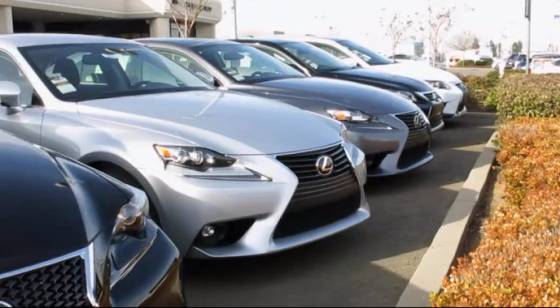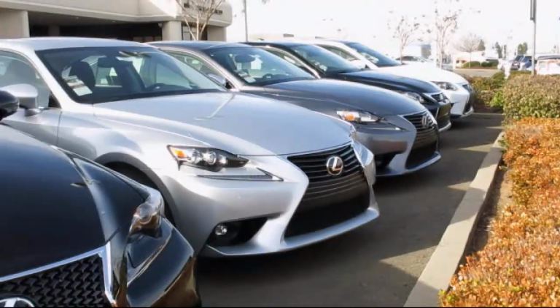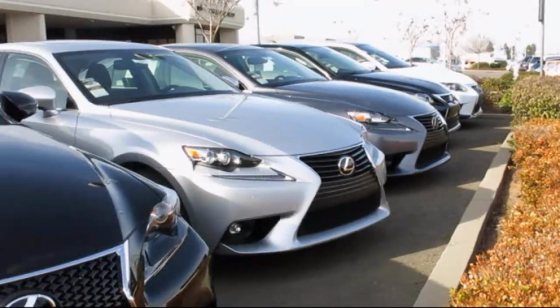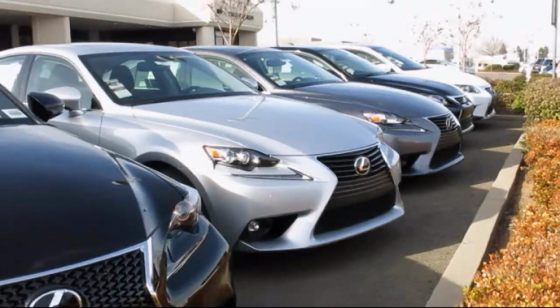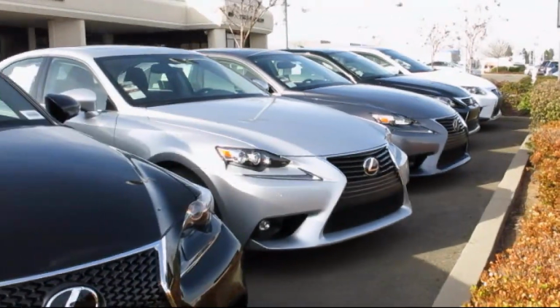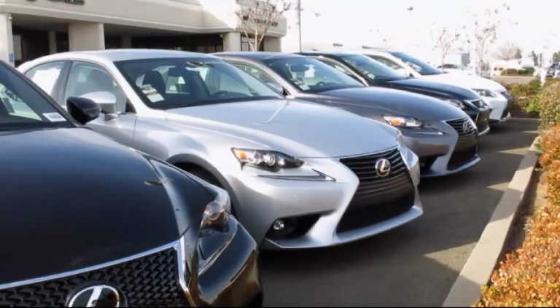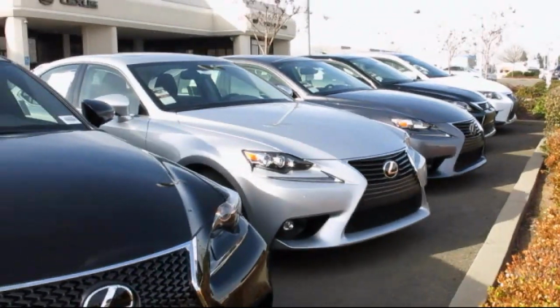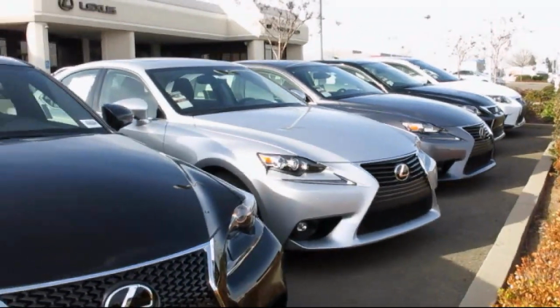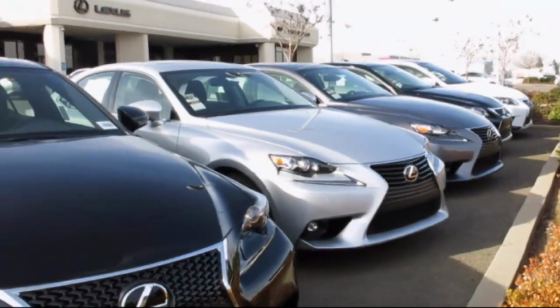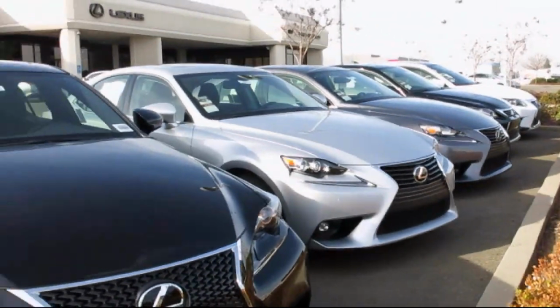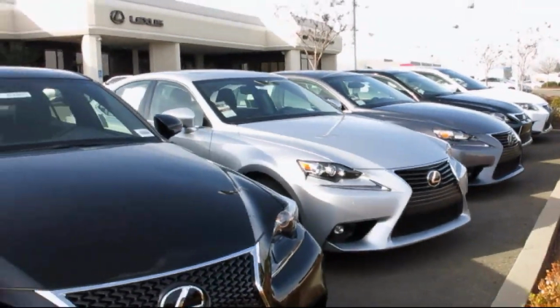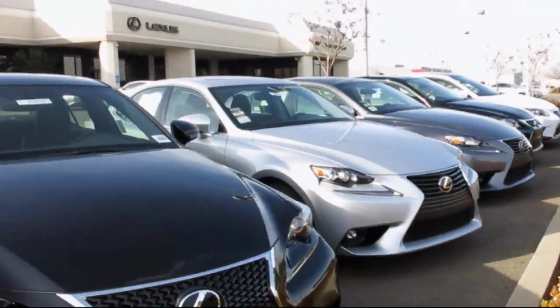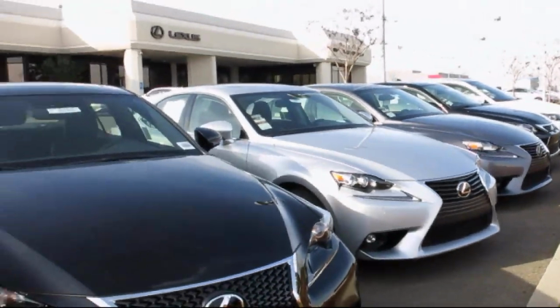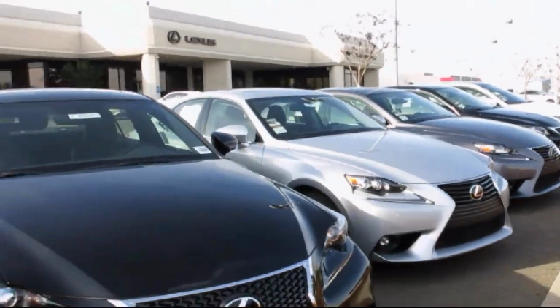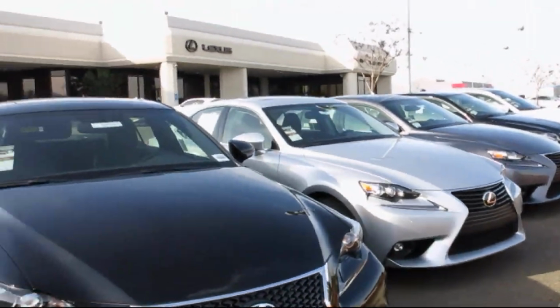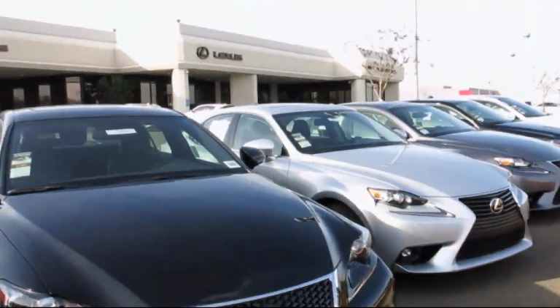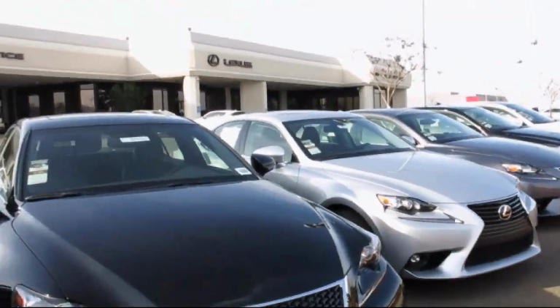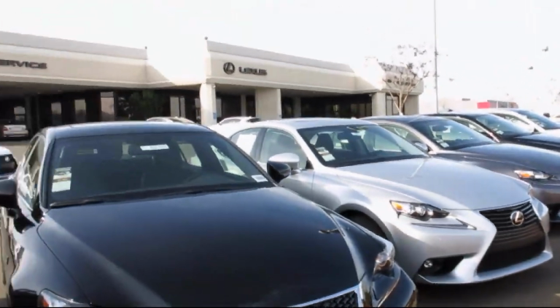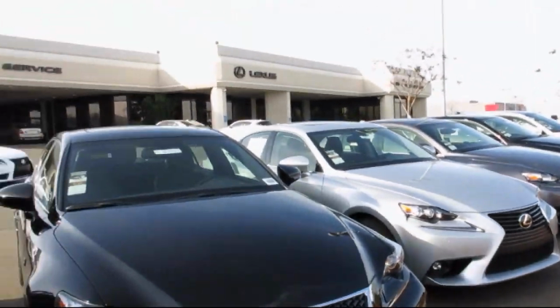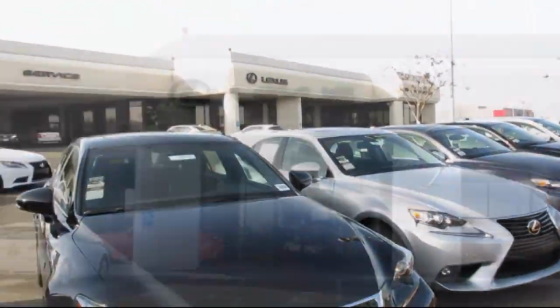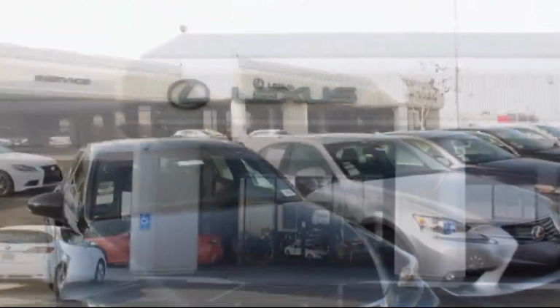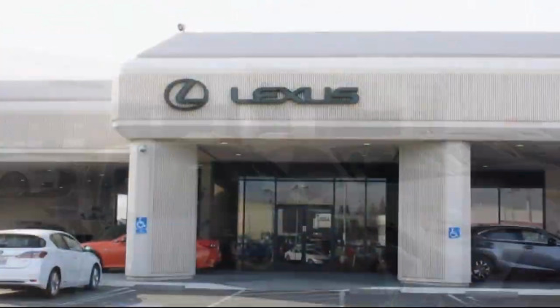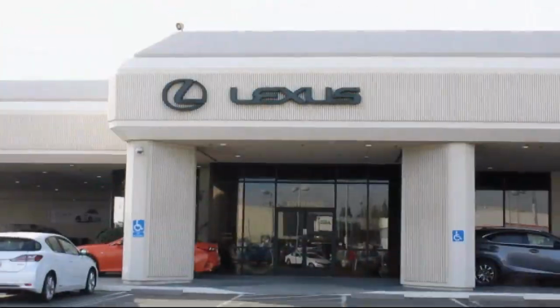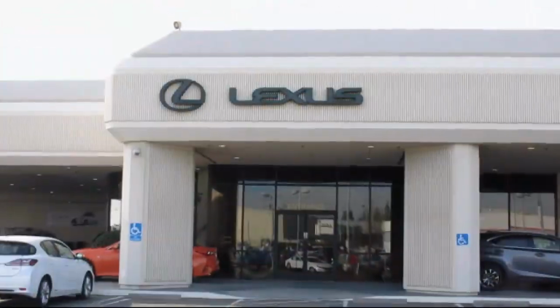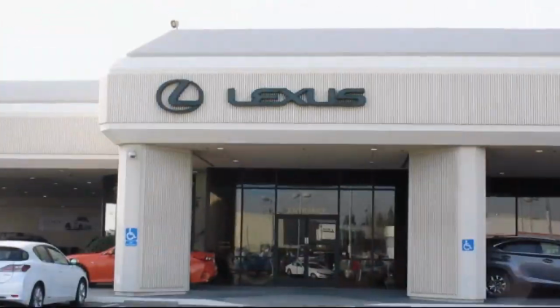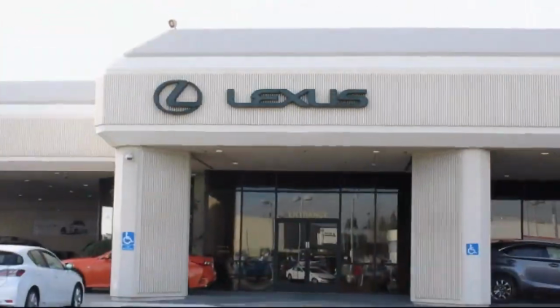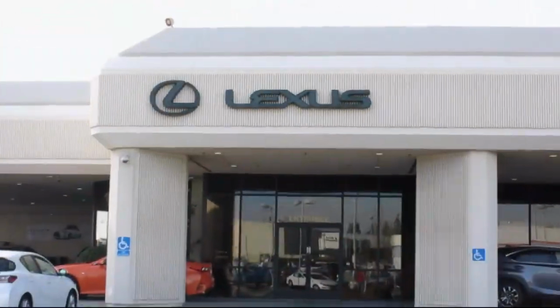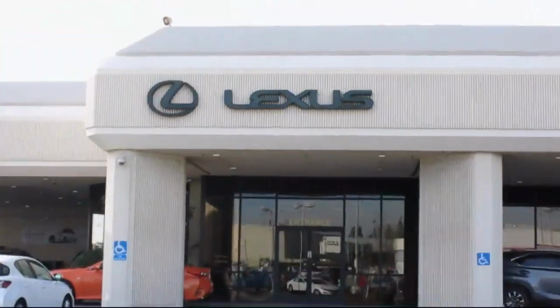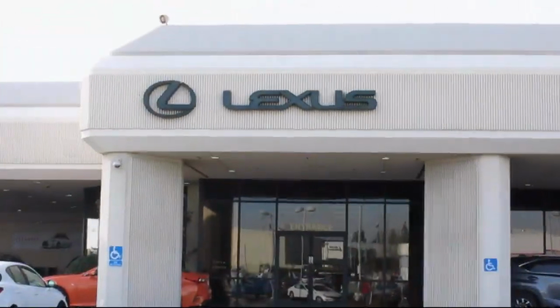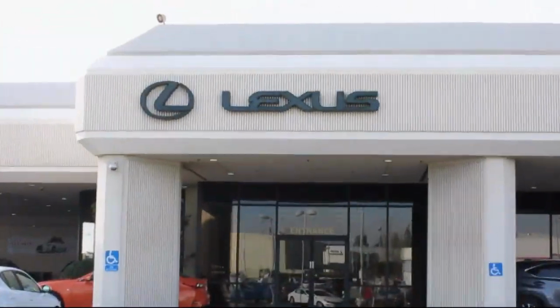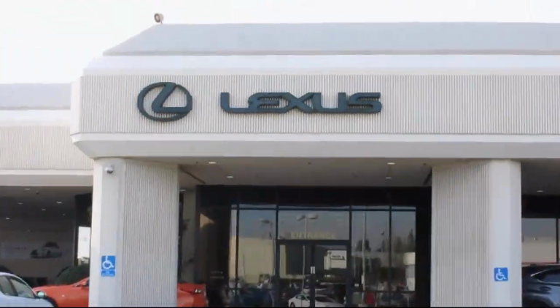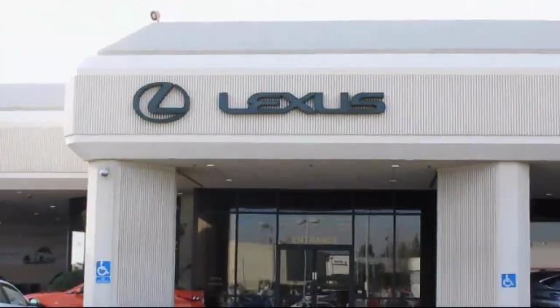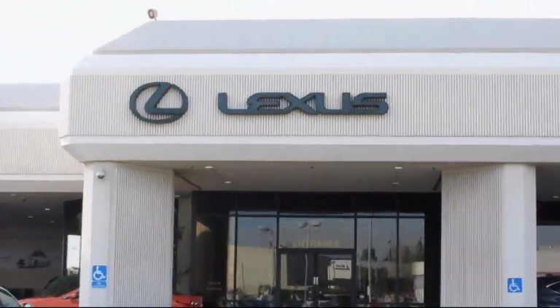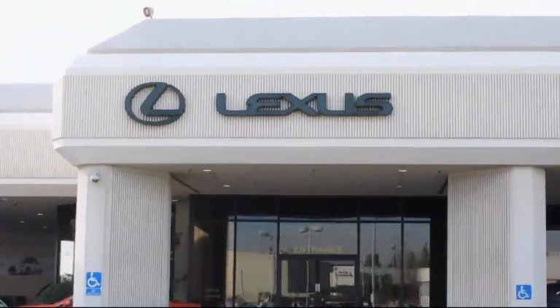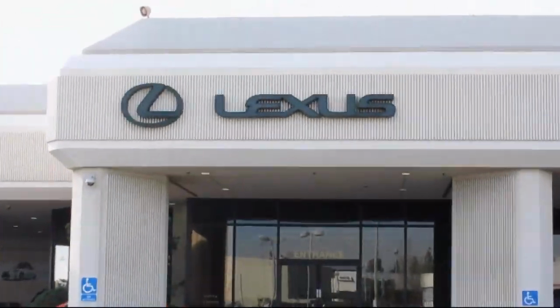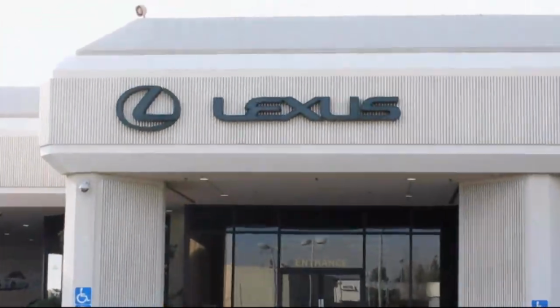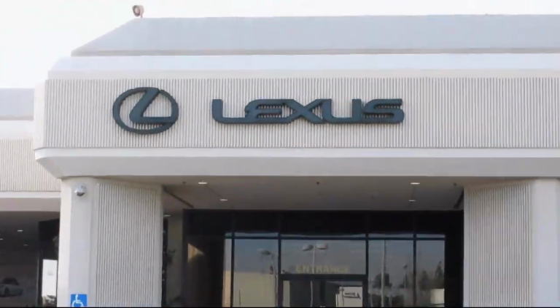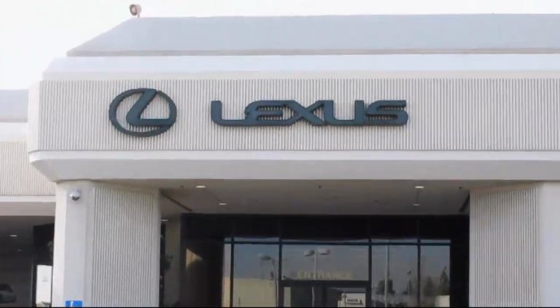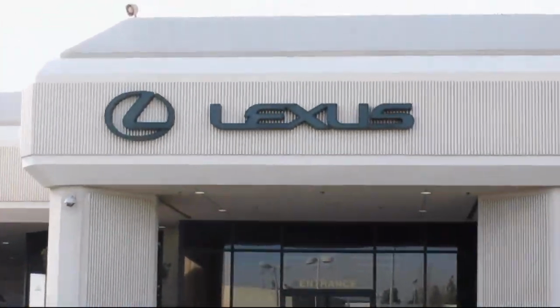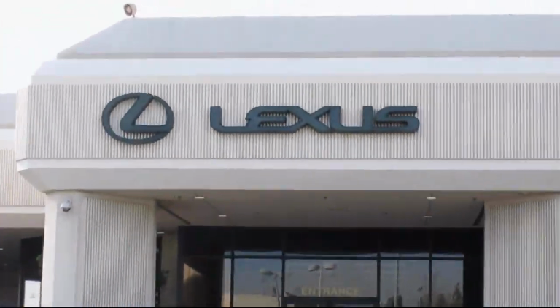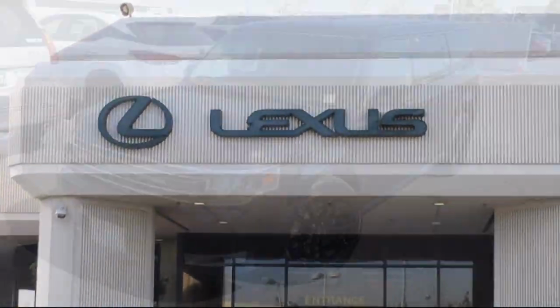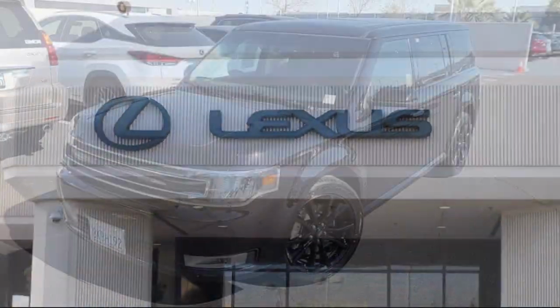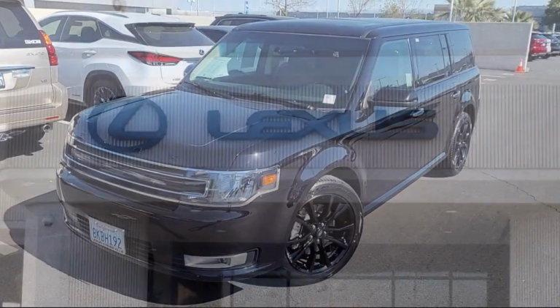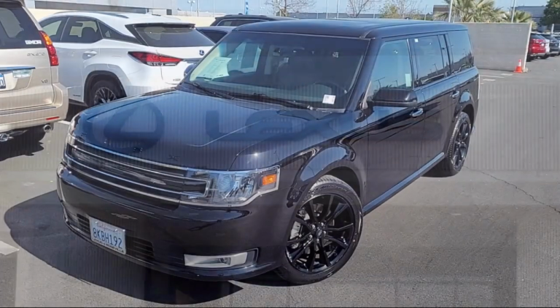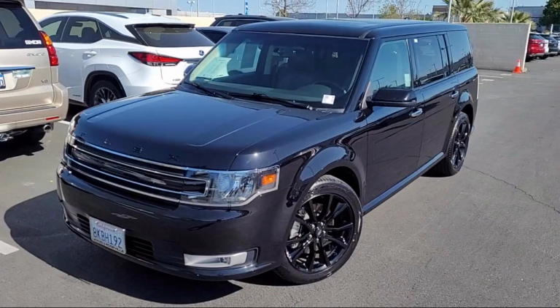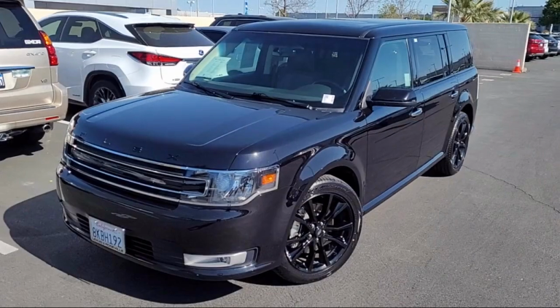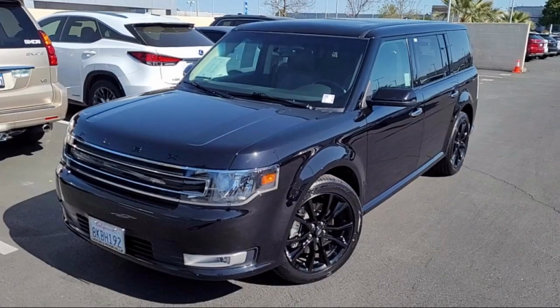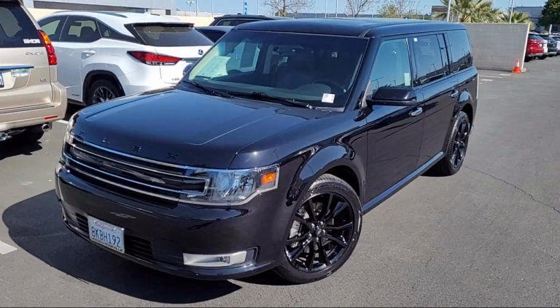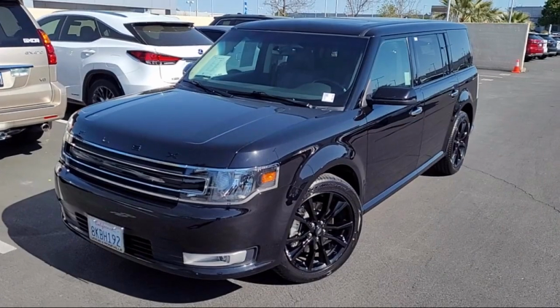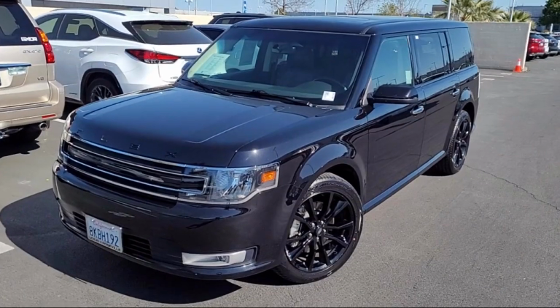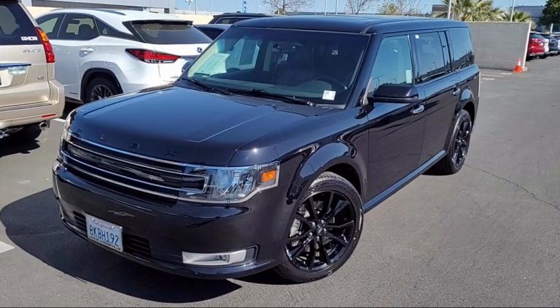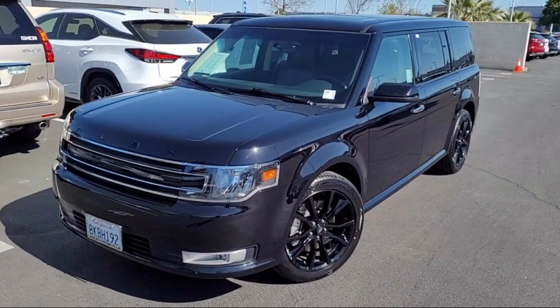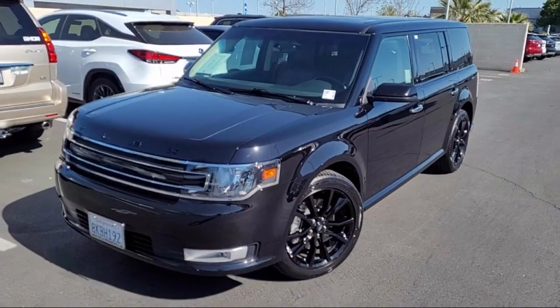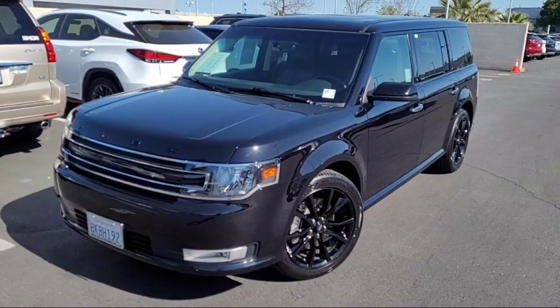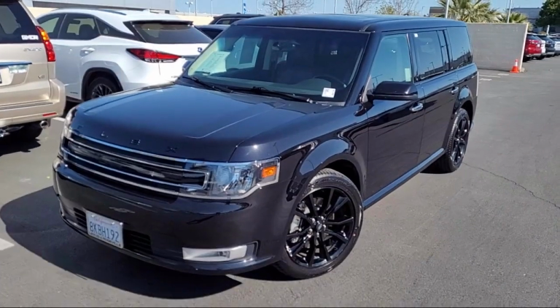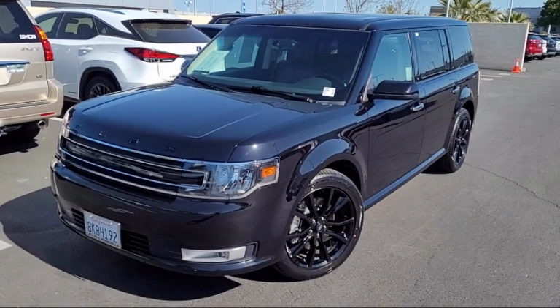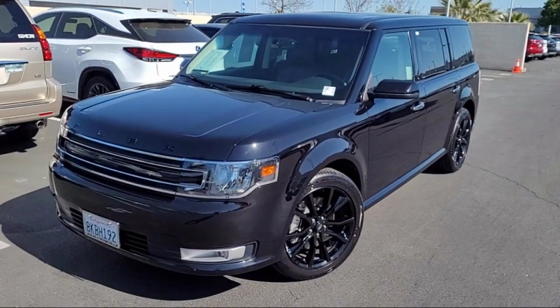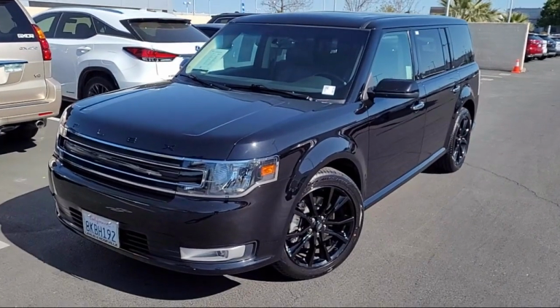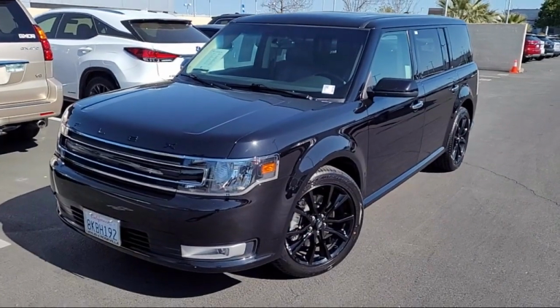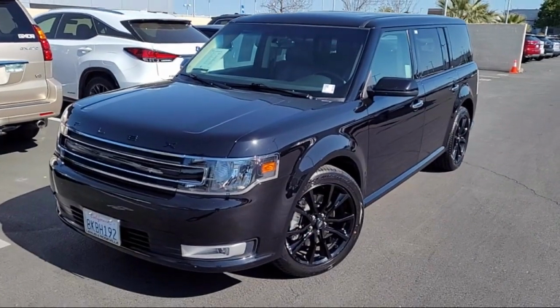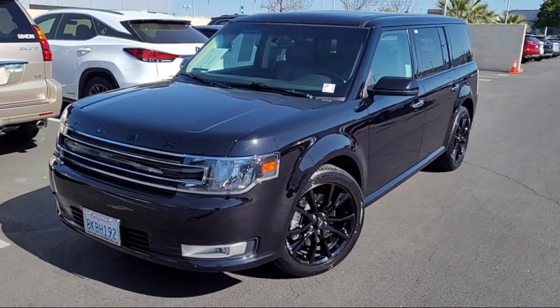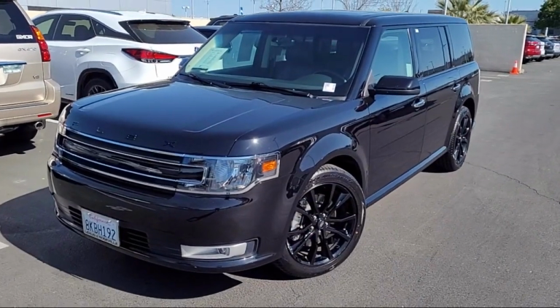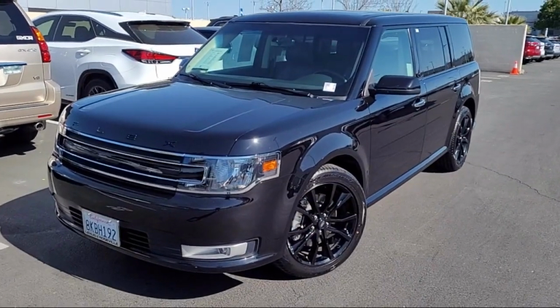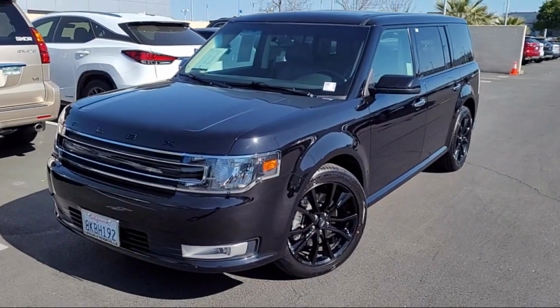Lexus of Roseville in the Roseville Auto Mall is proud to present another great vehicle from our selection of quality pre-owned cars and trucks.